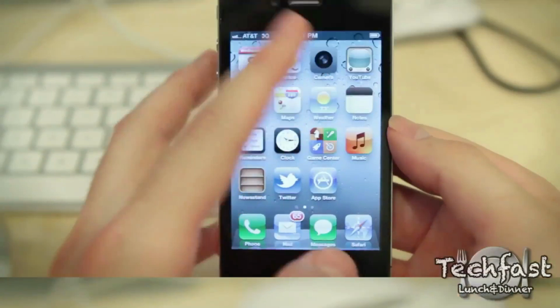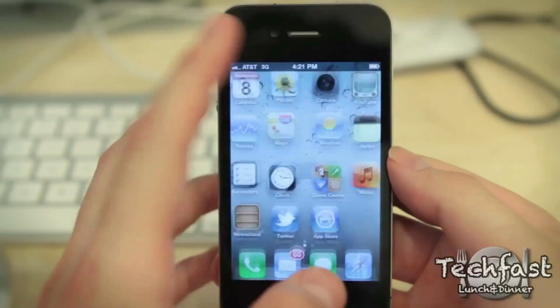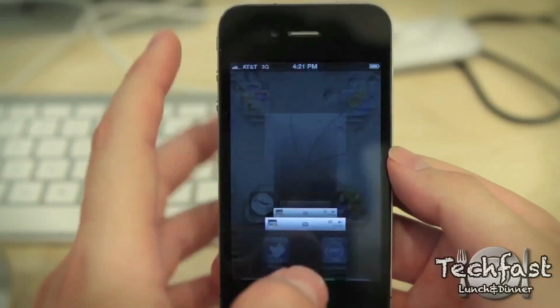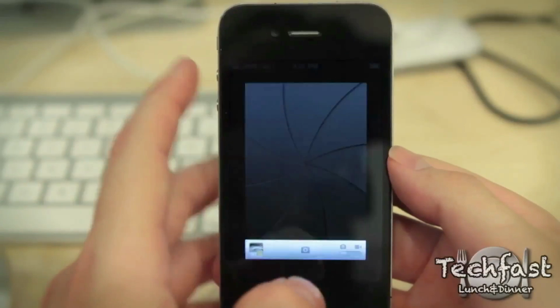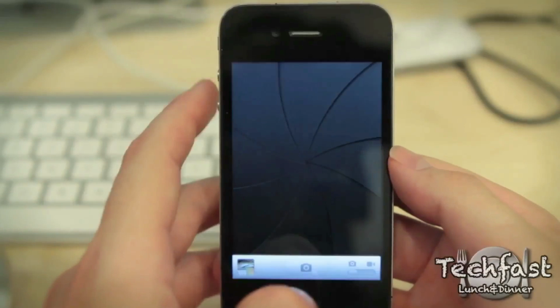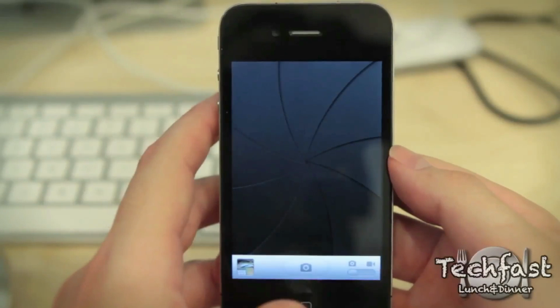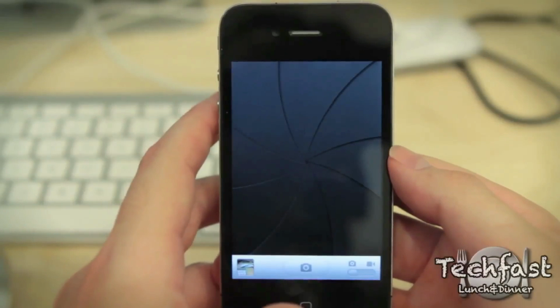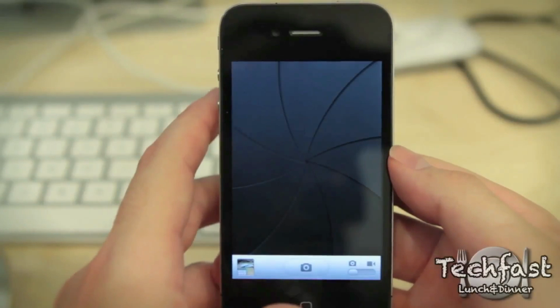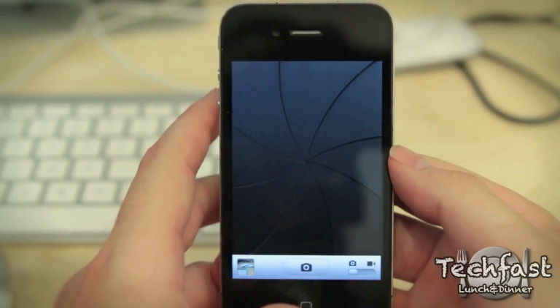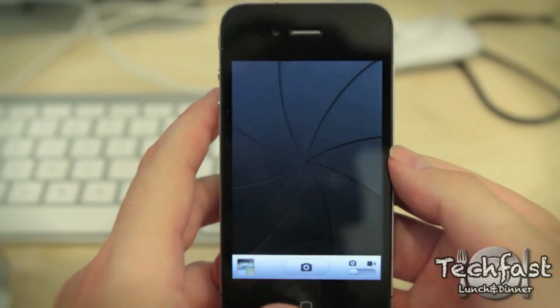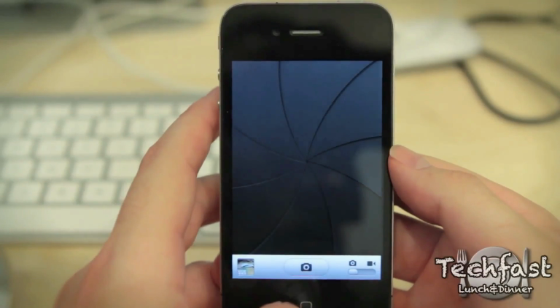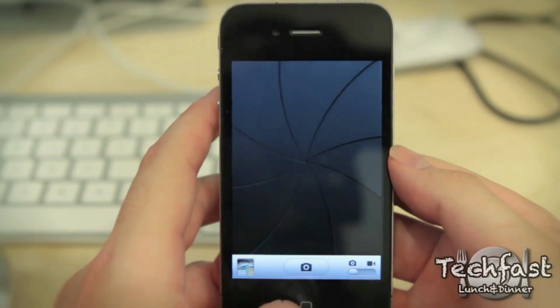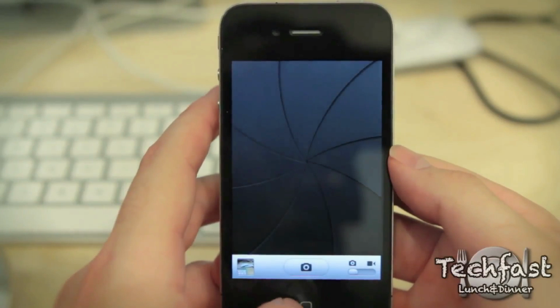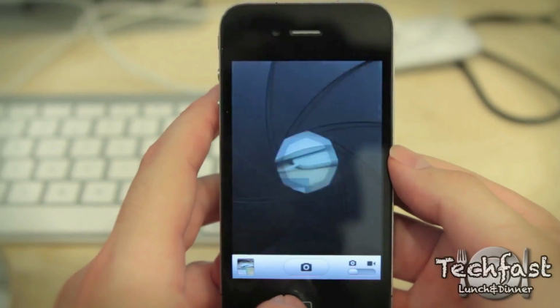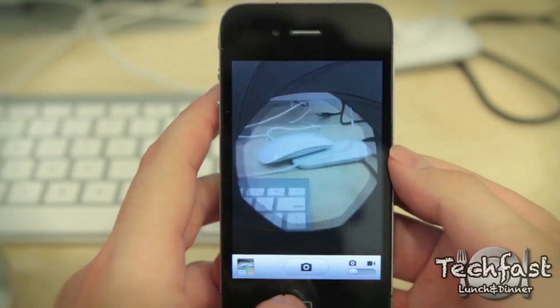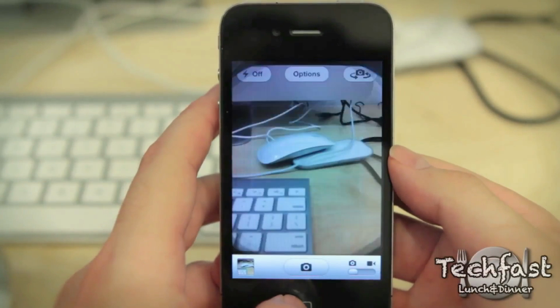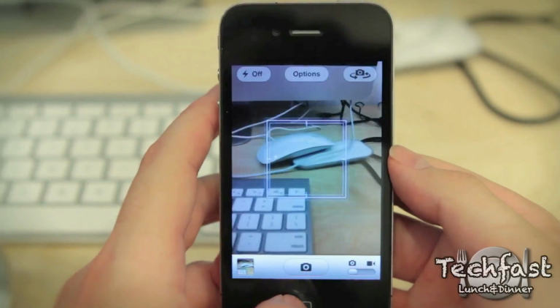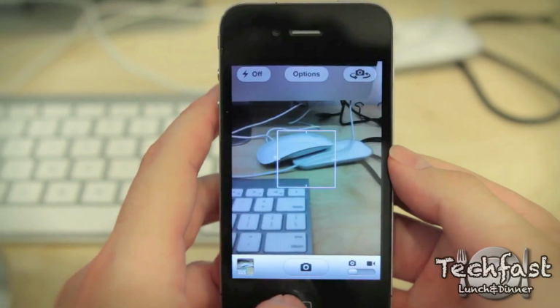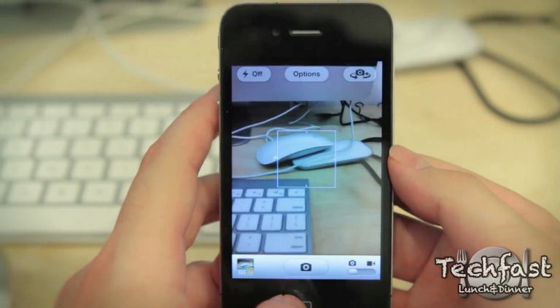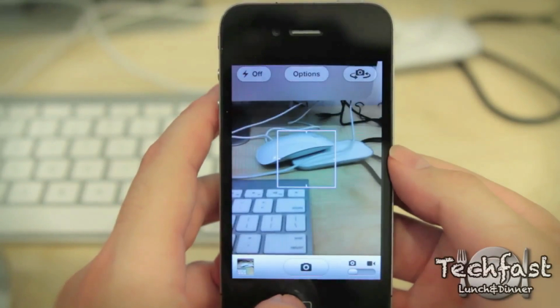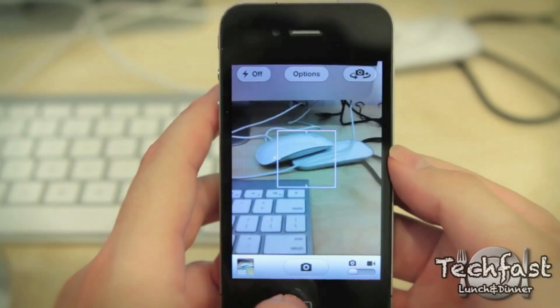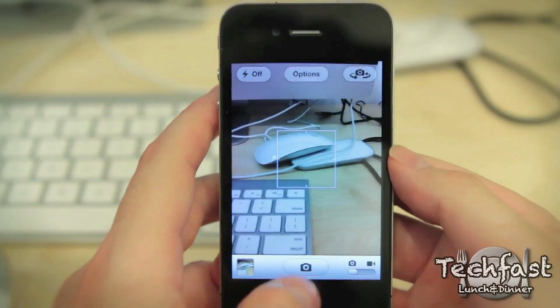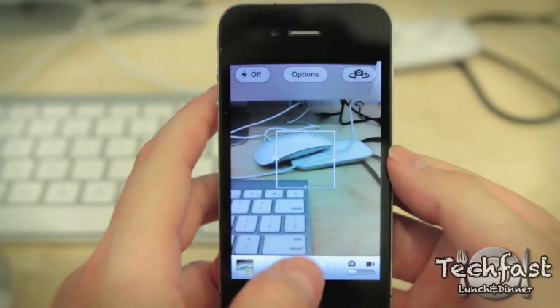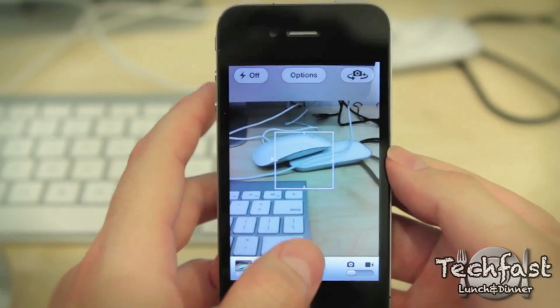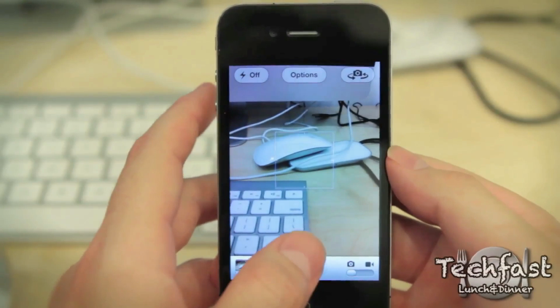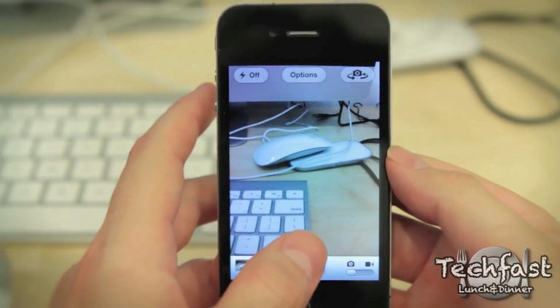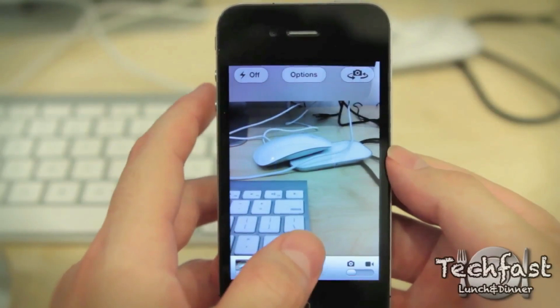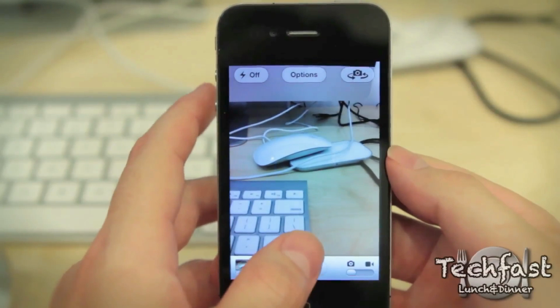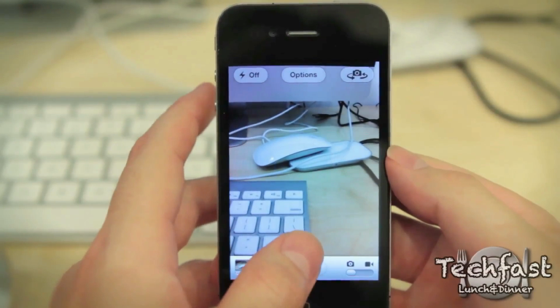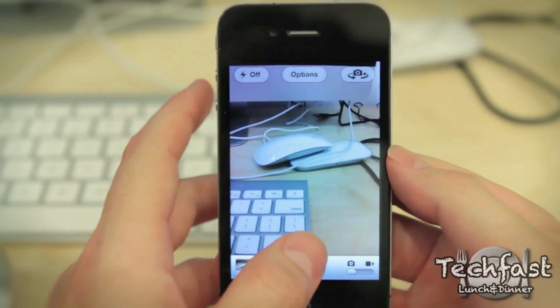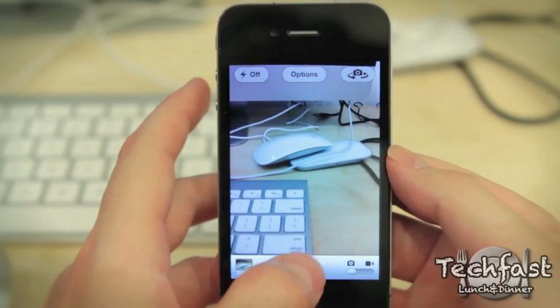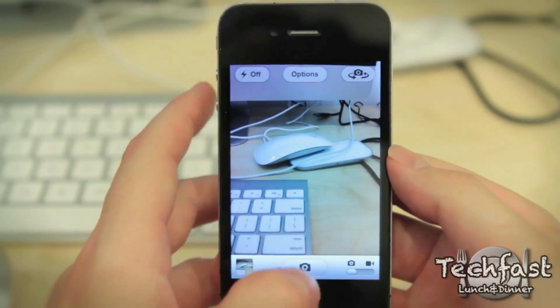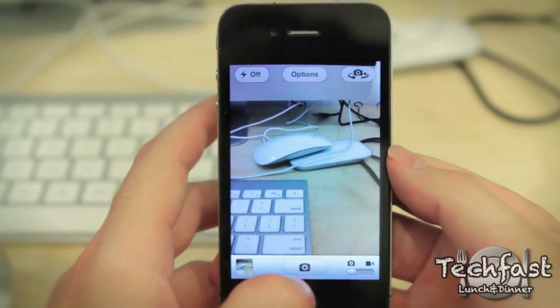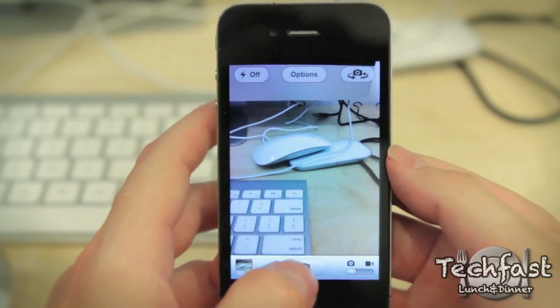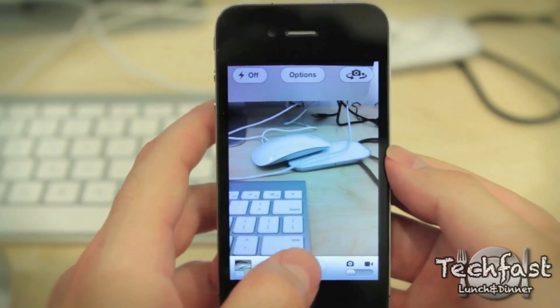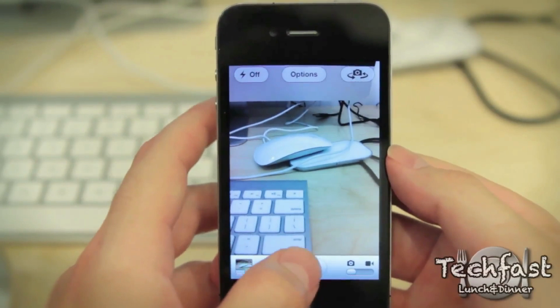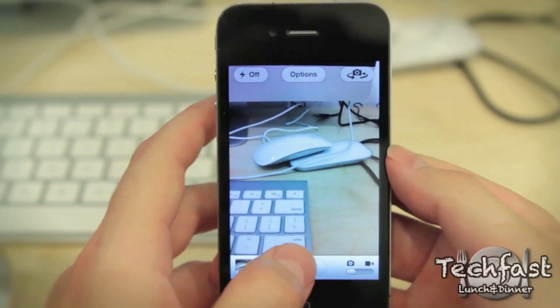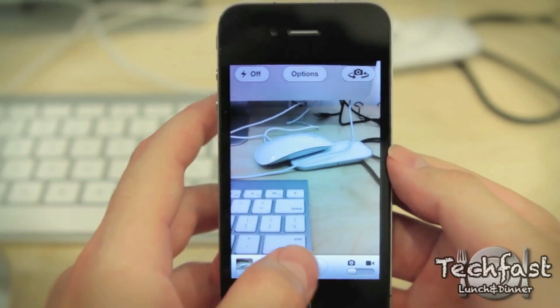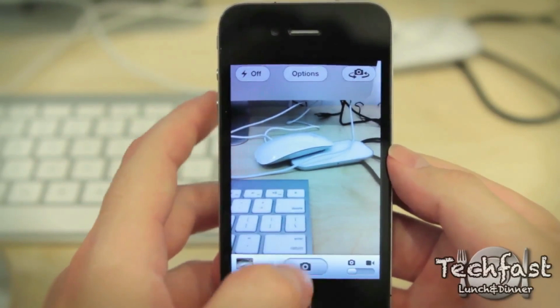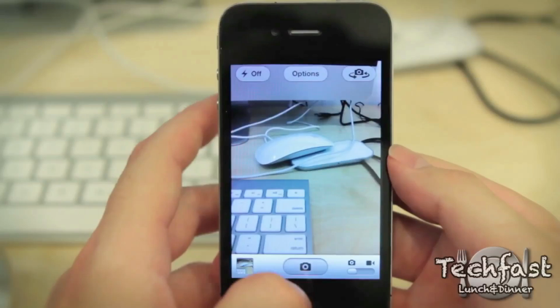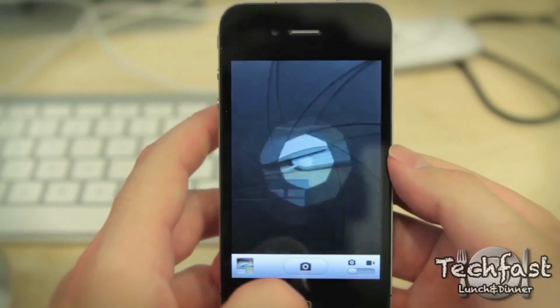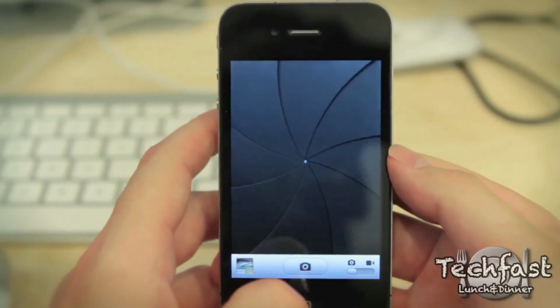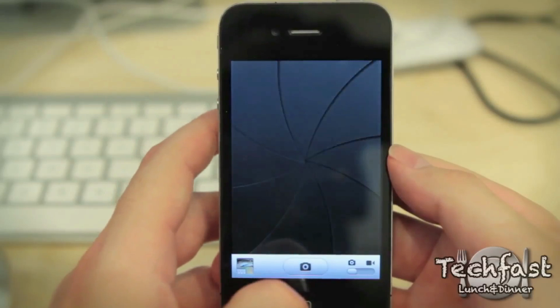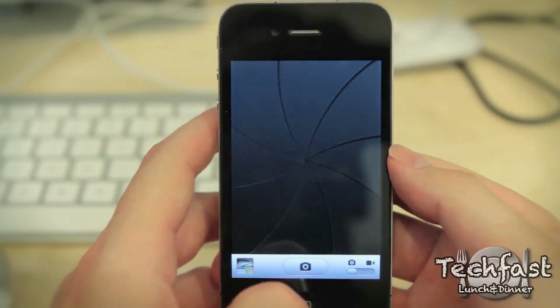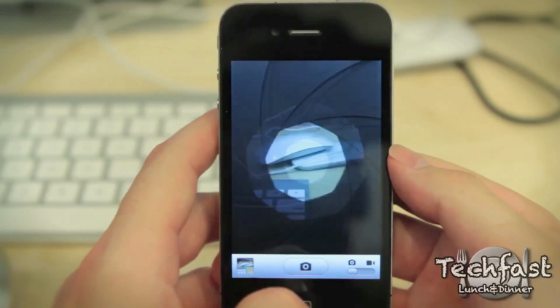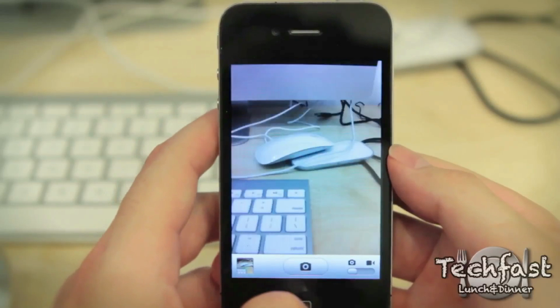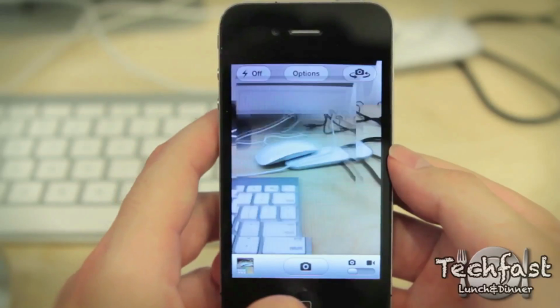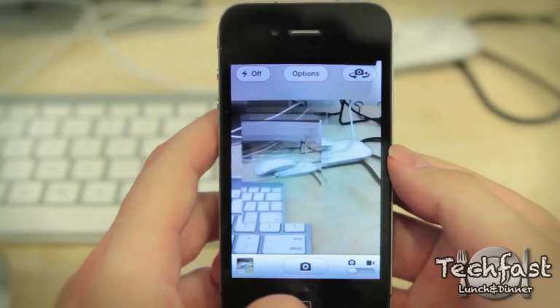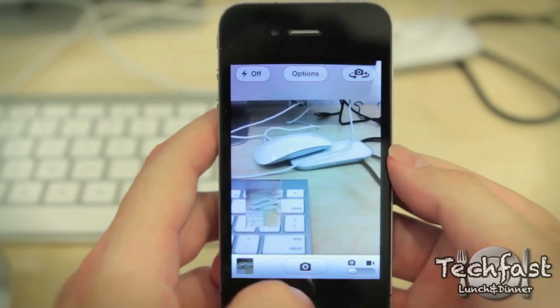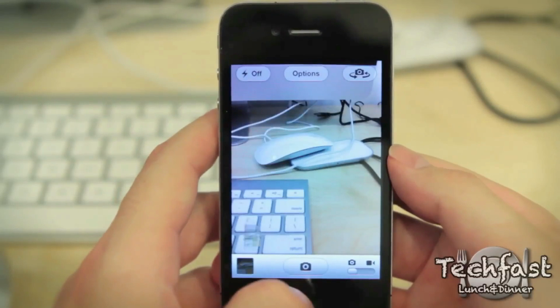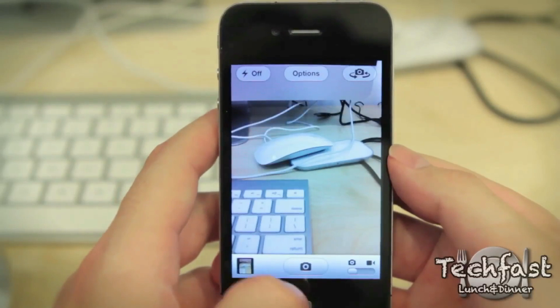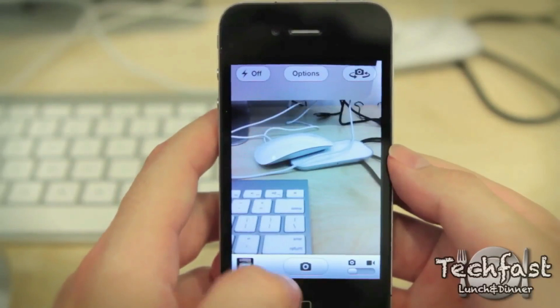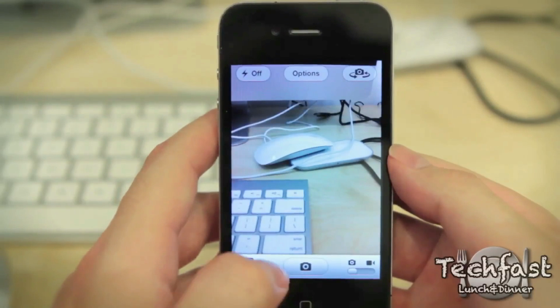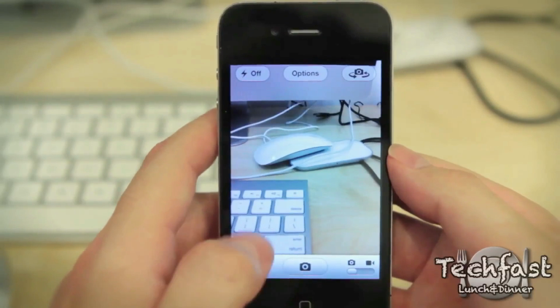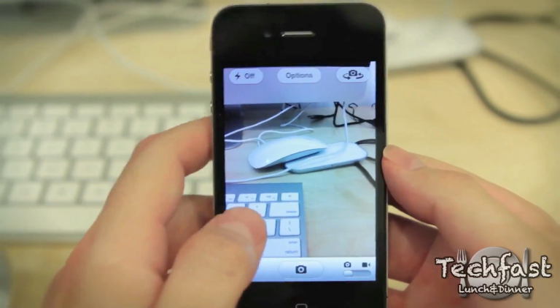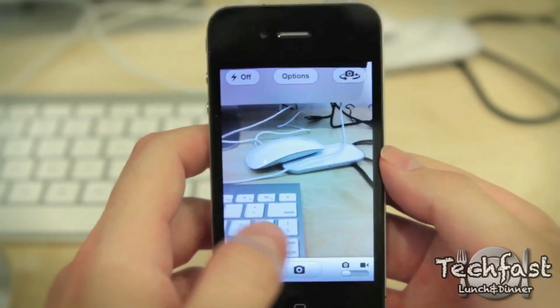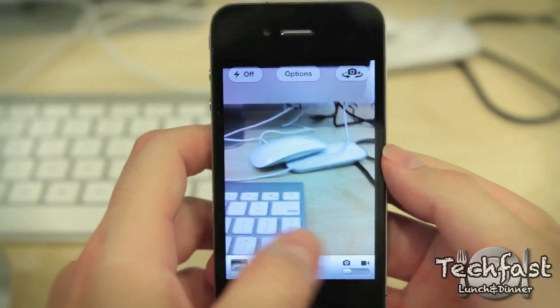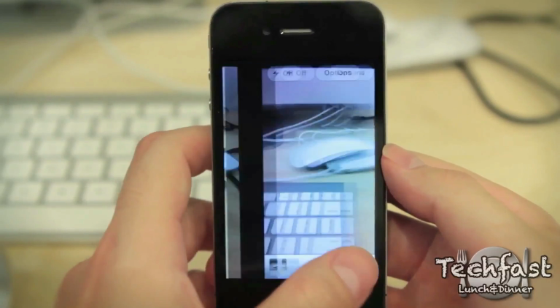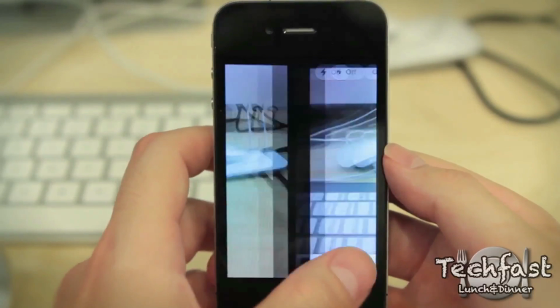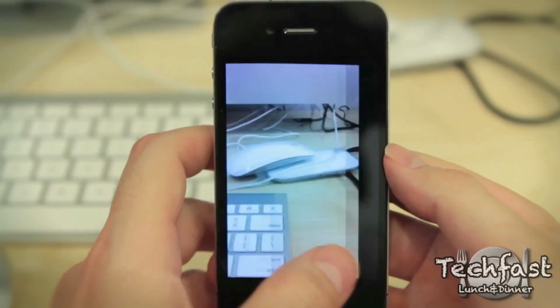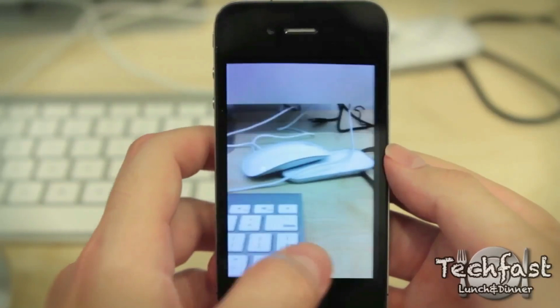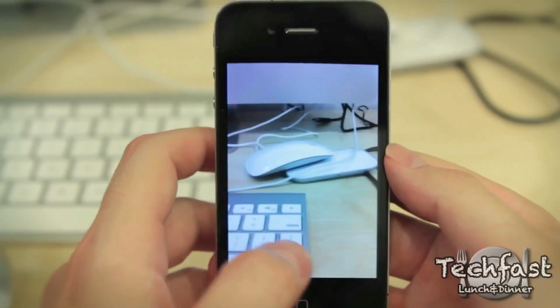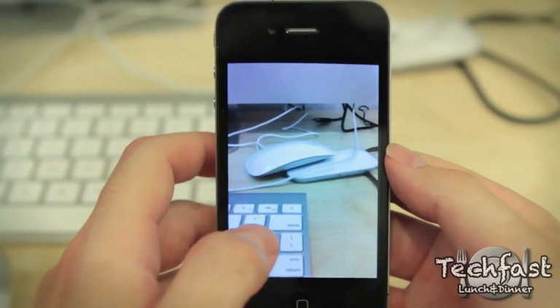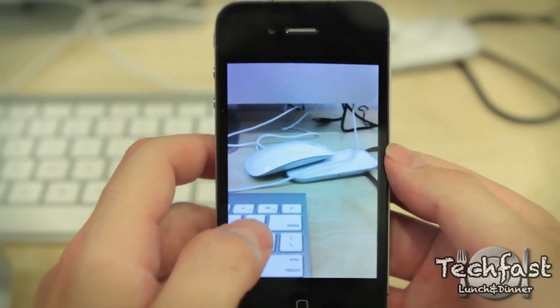And last but not least for right now, if you're in the camera application and you're taking a picture, all you got to do is swipe left and that's going to take you to your photo album.